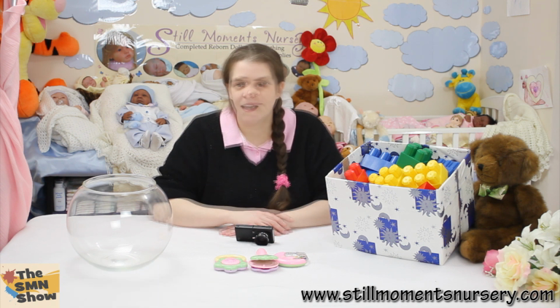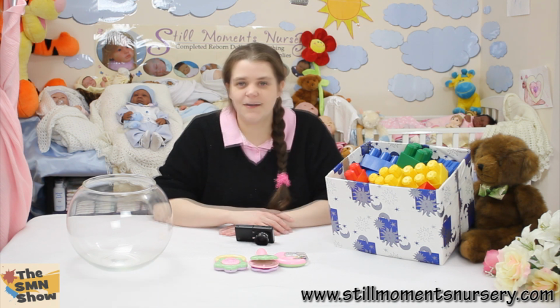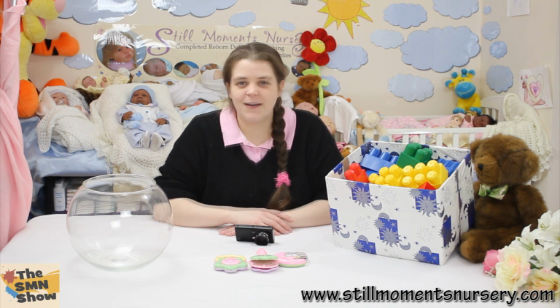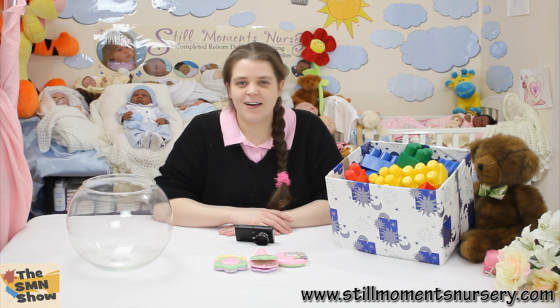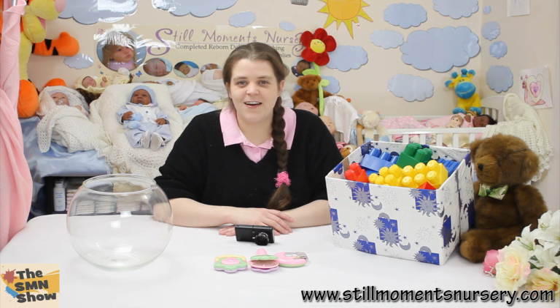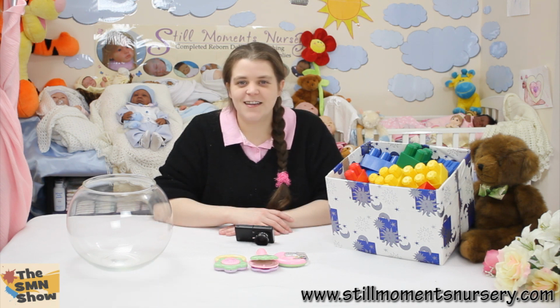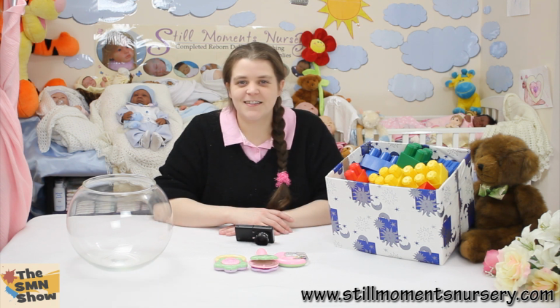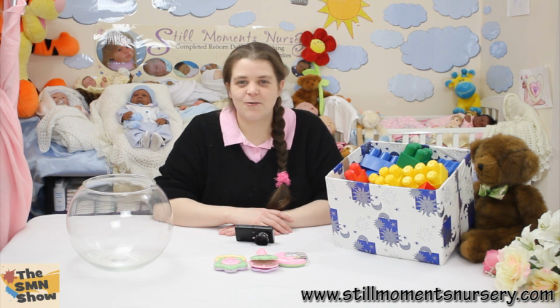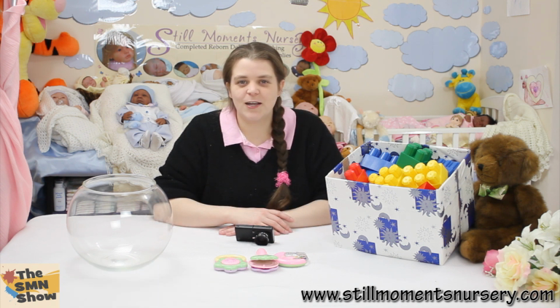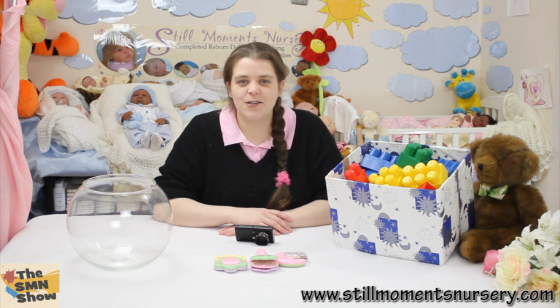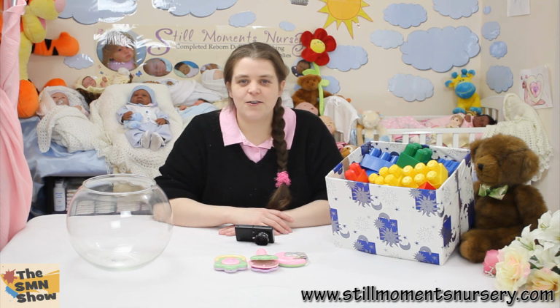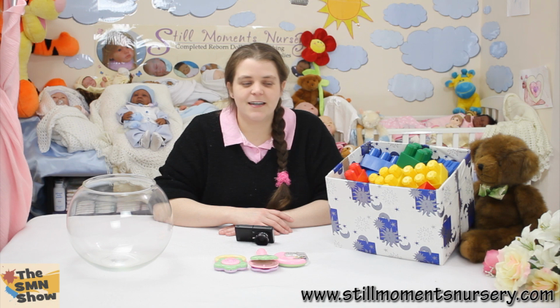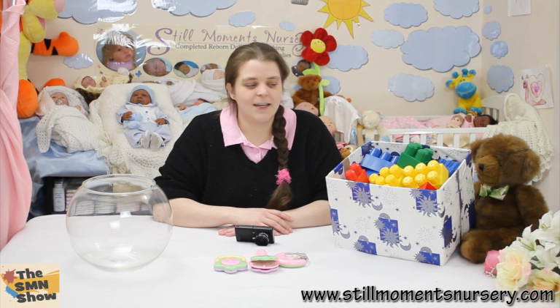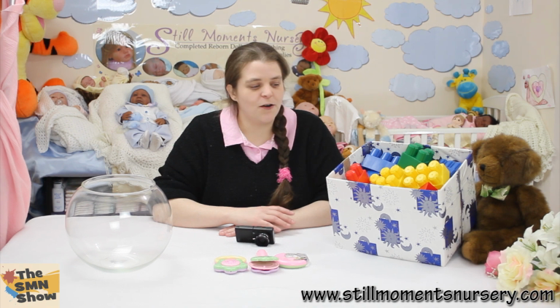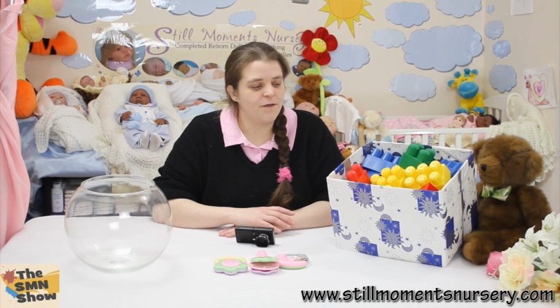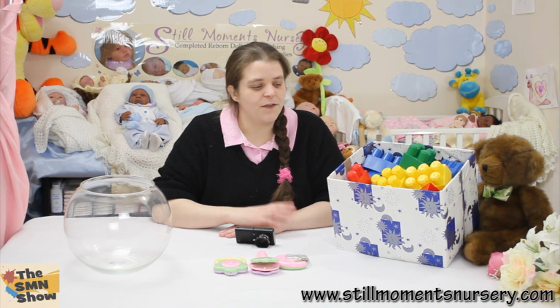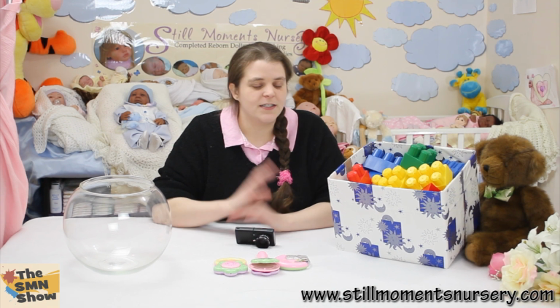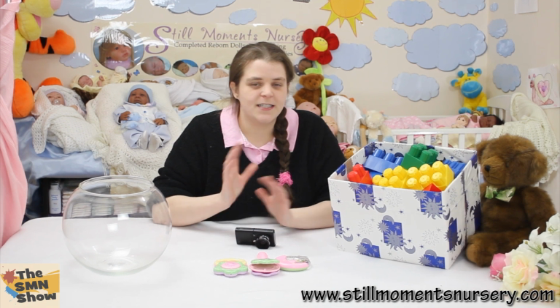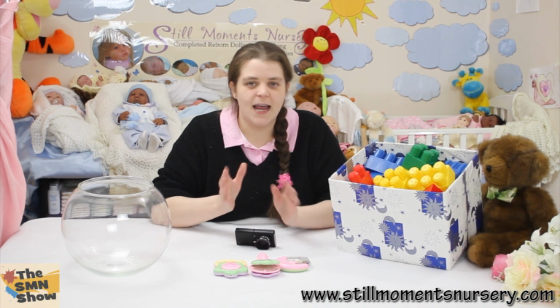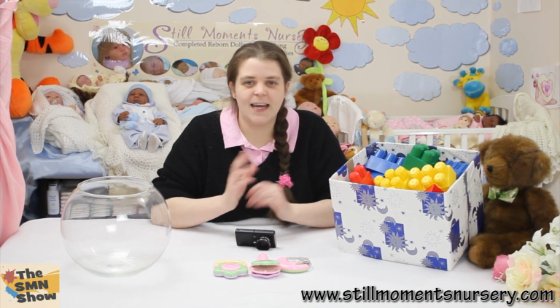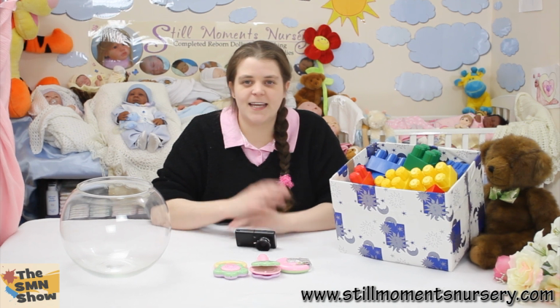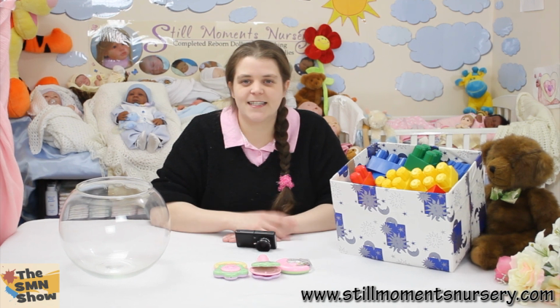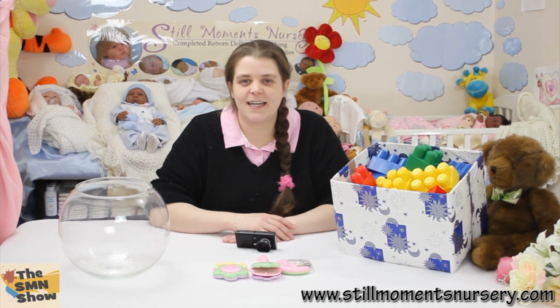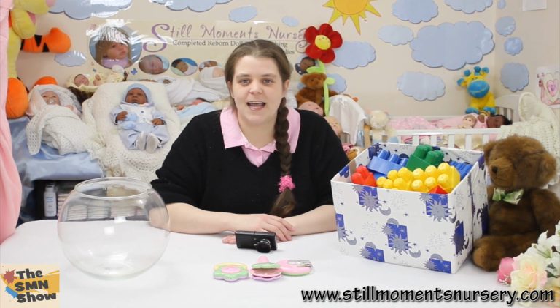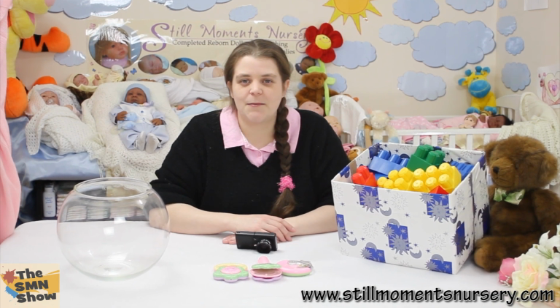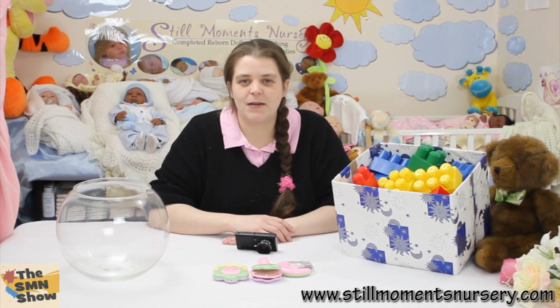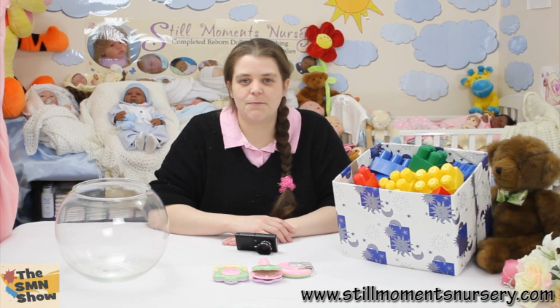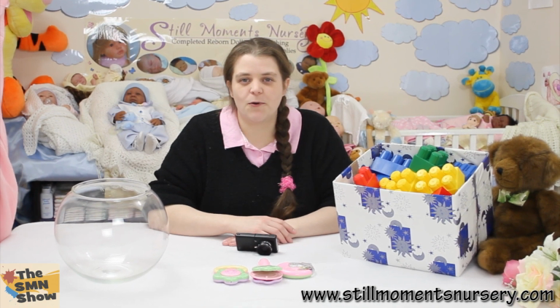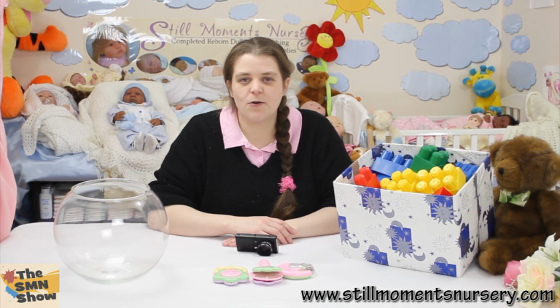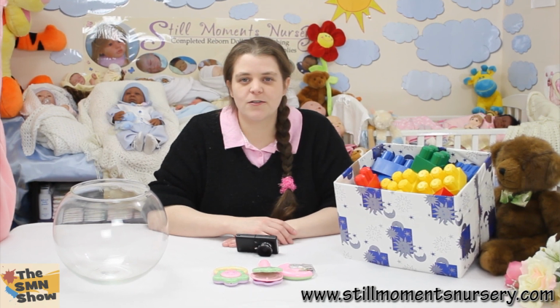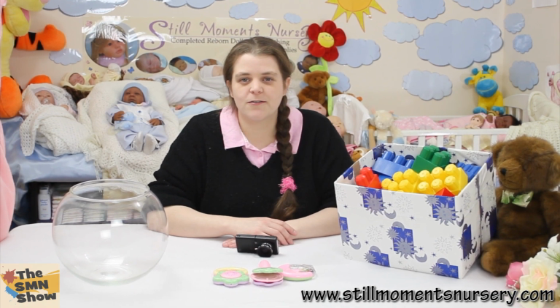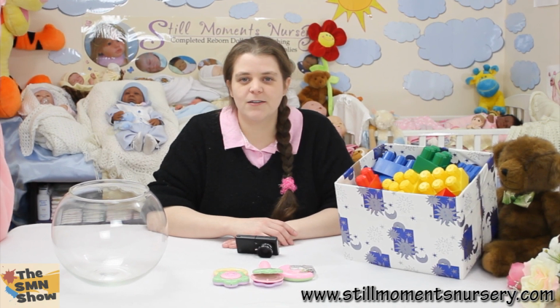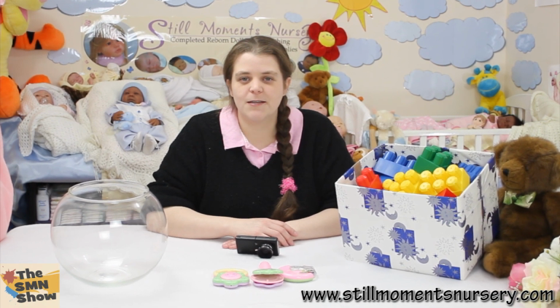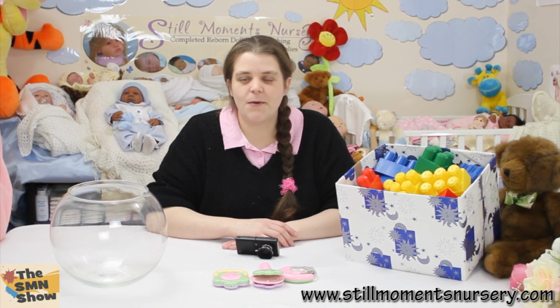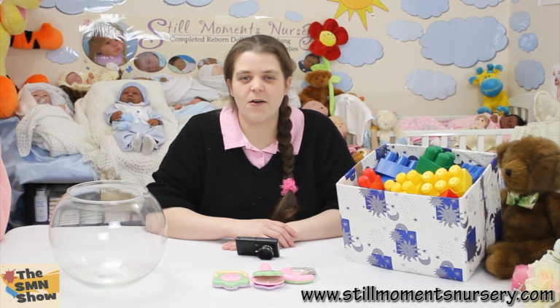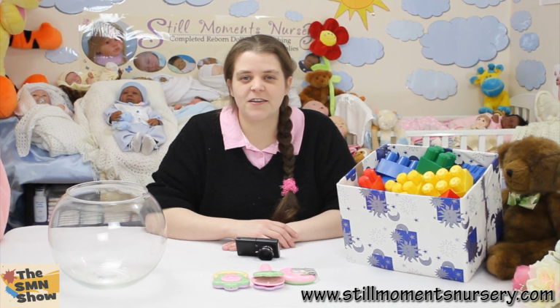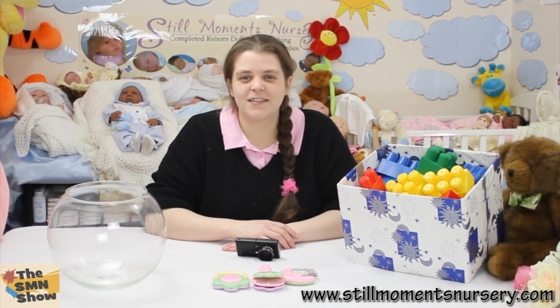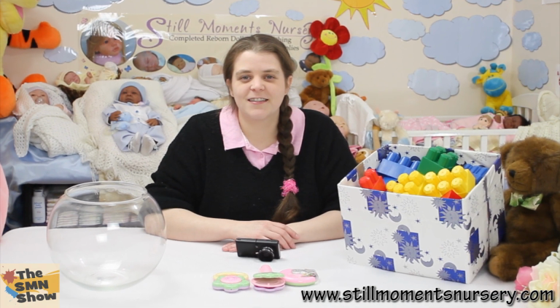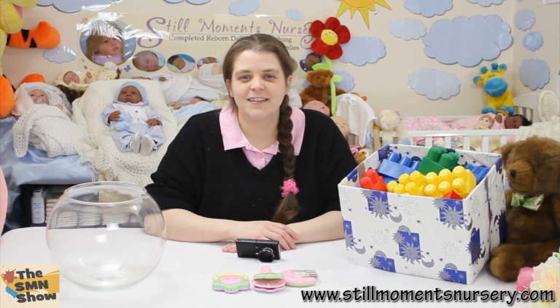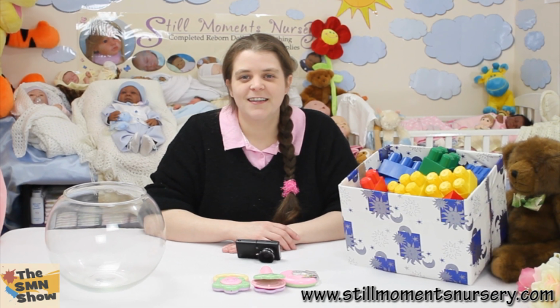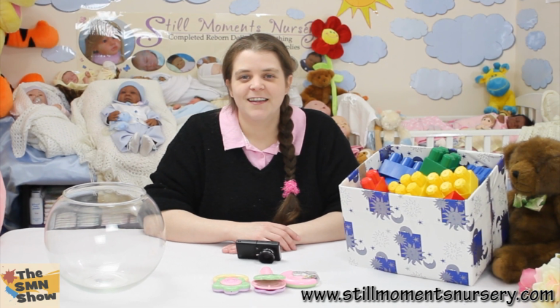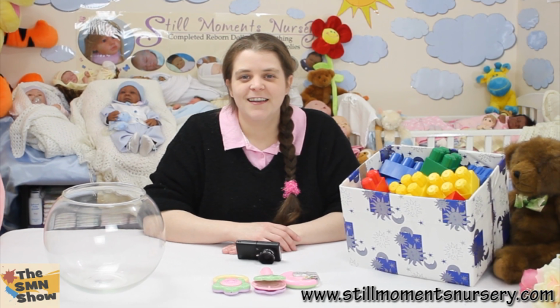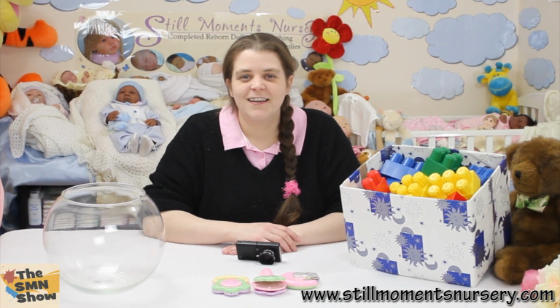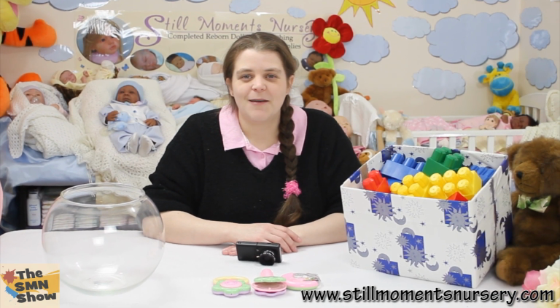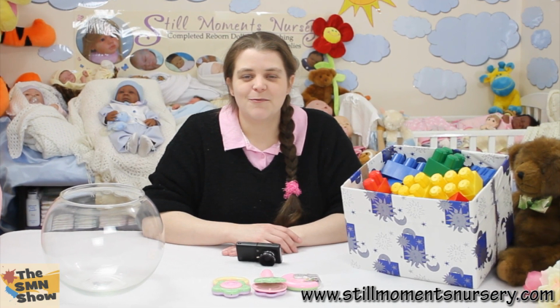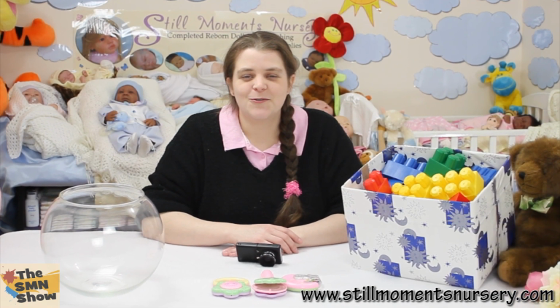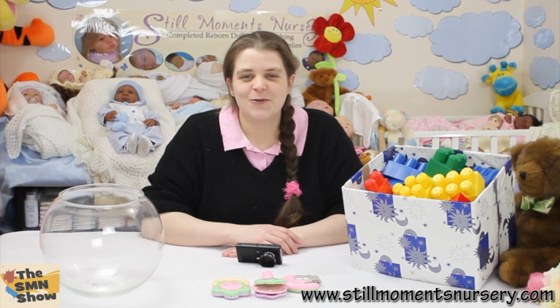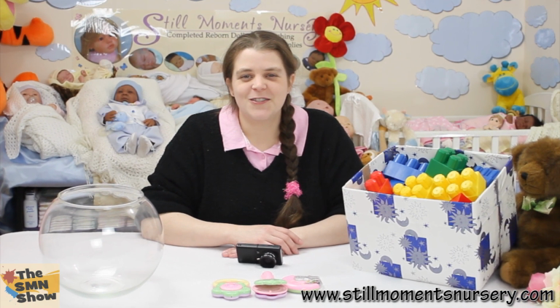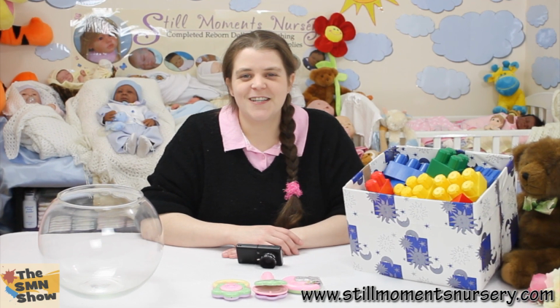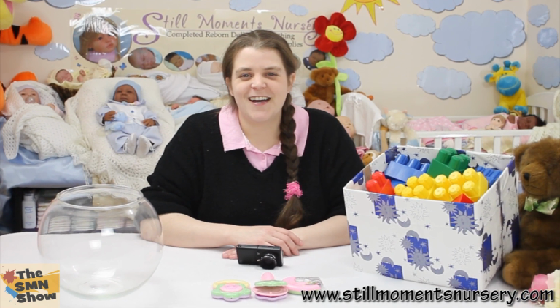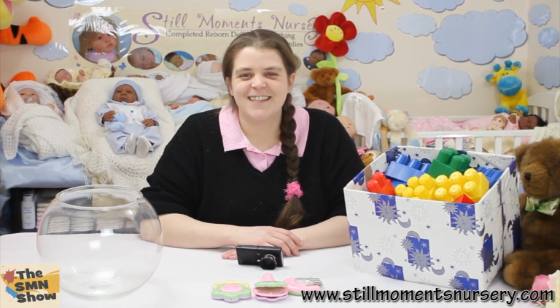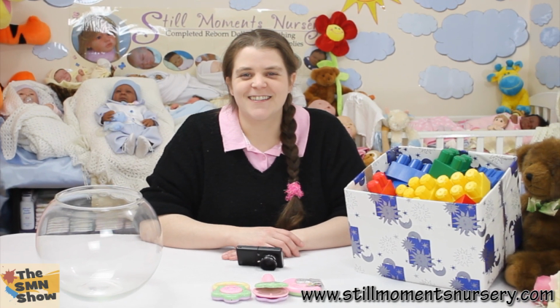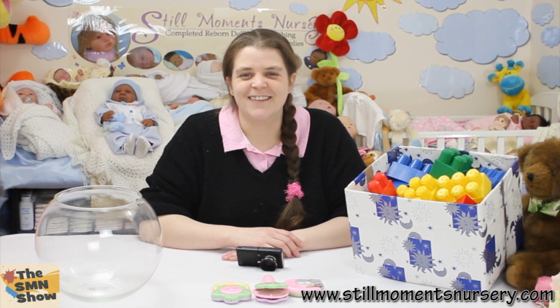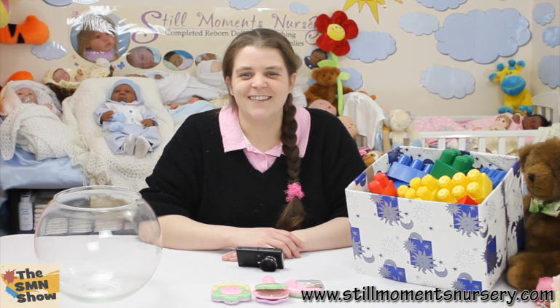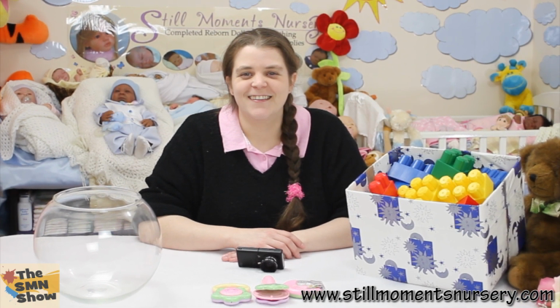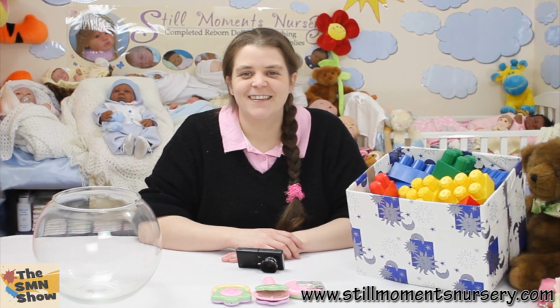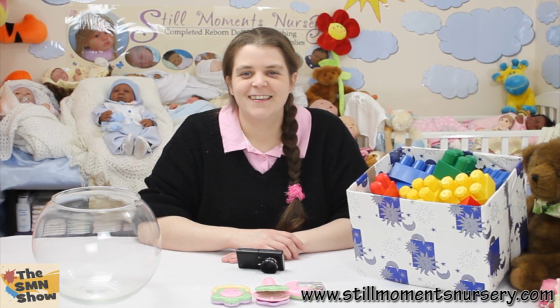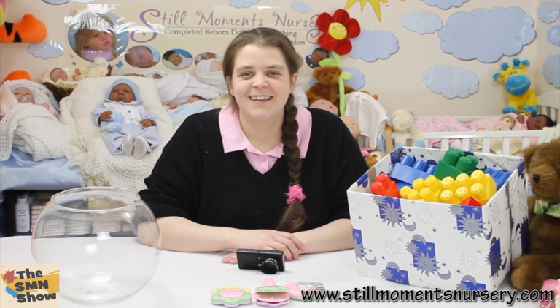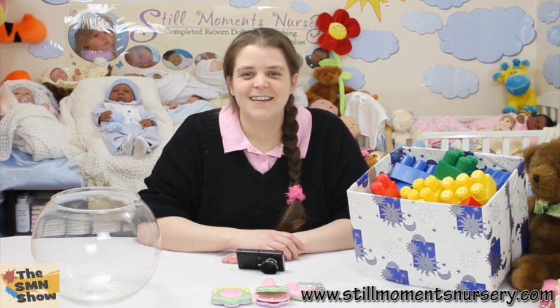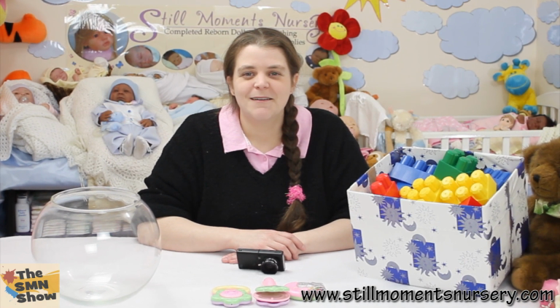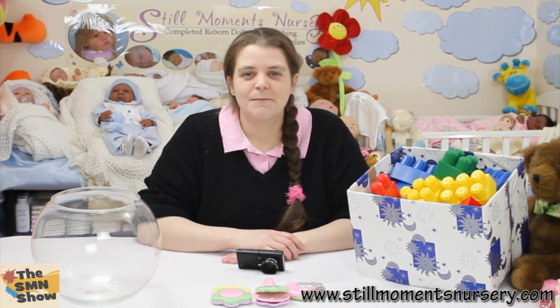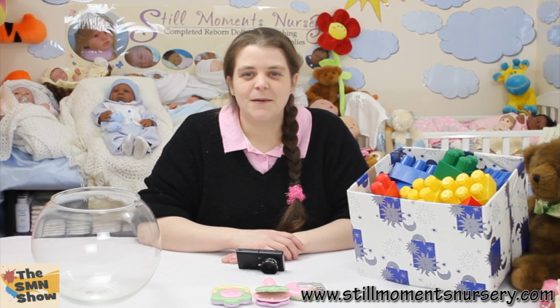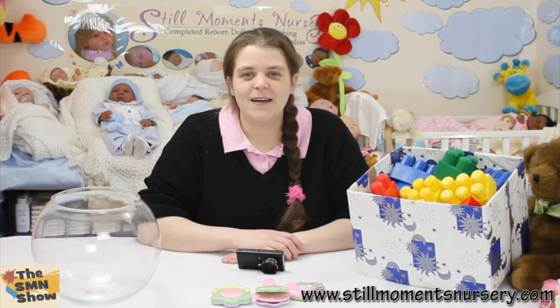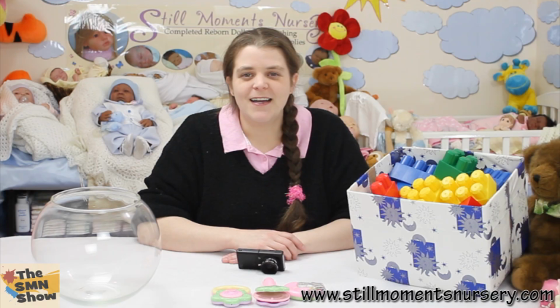Anyway guys, I'll let you get off and start guessing how many blocks are in the box. We'll talk to you soon. Bye!